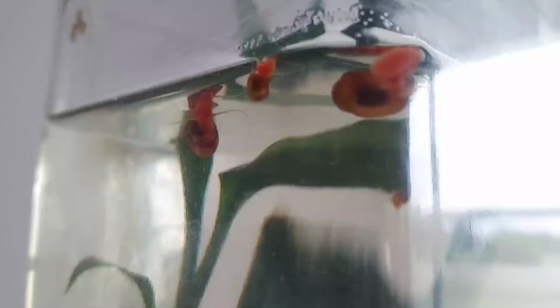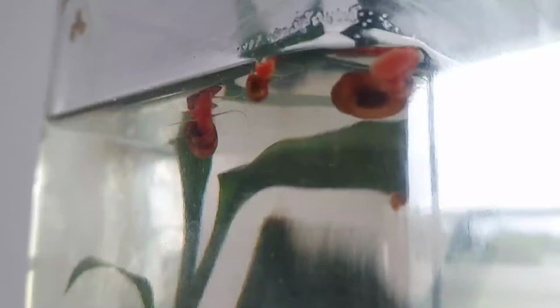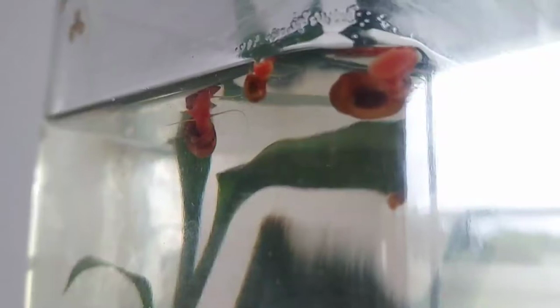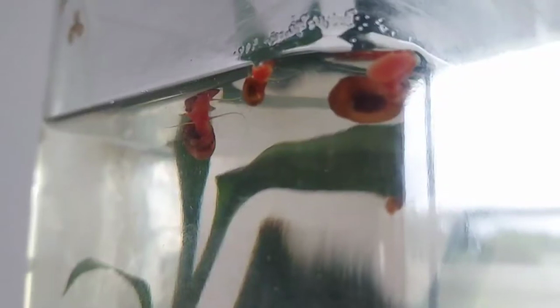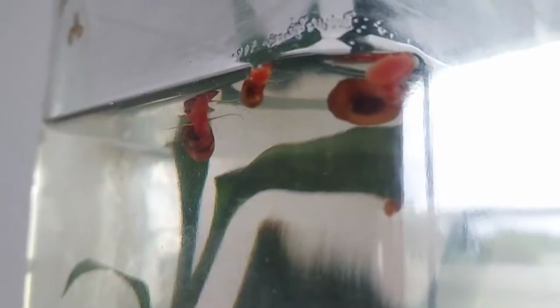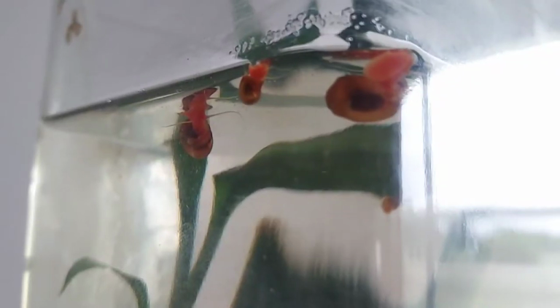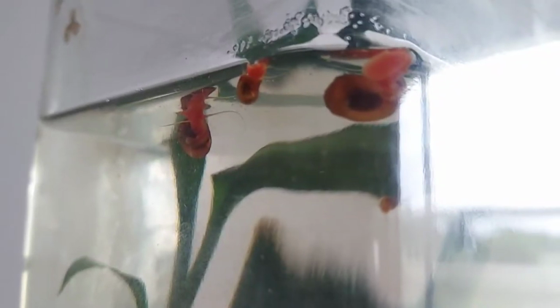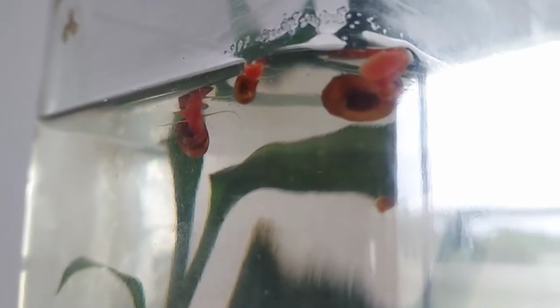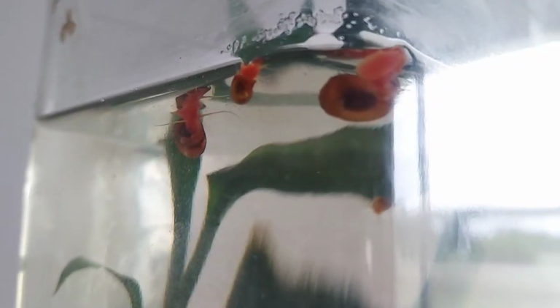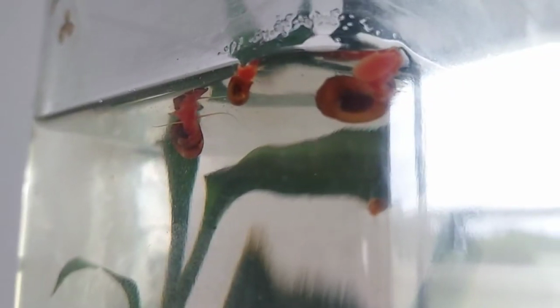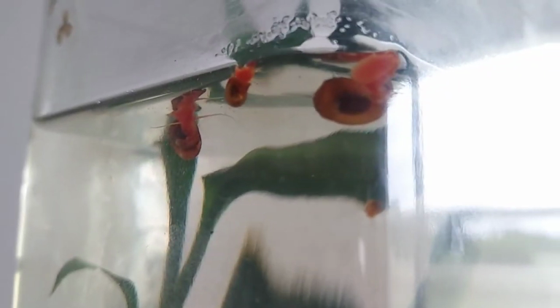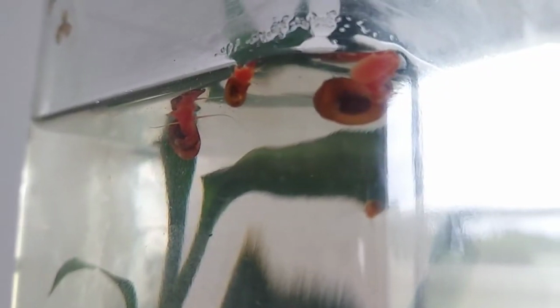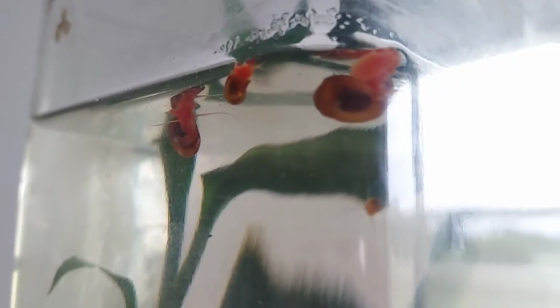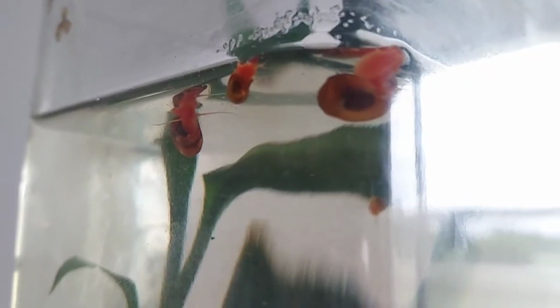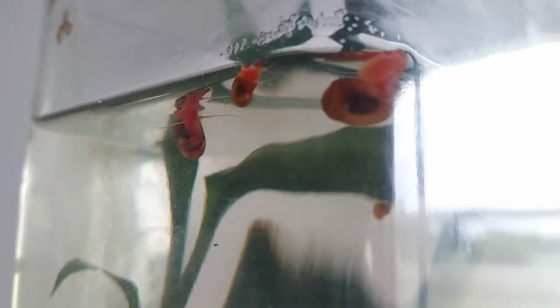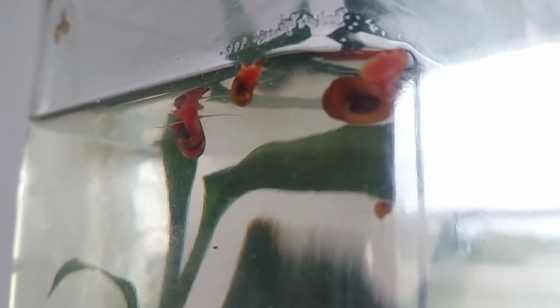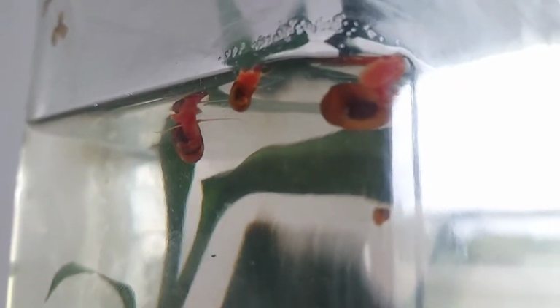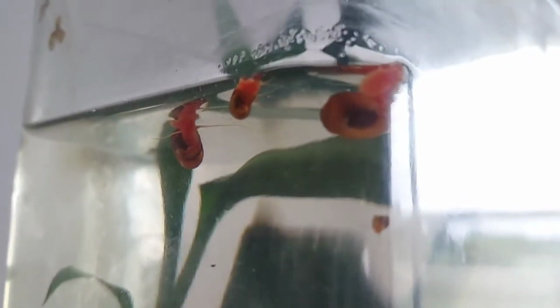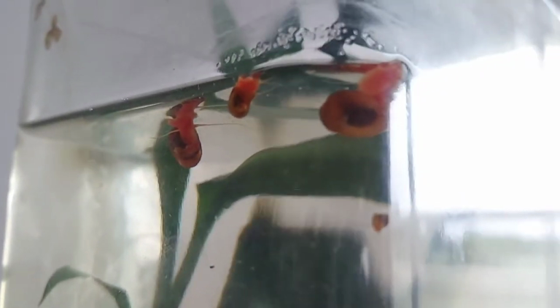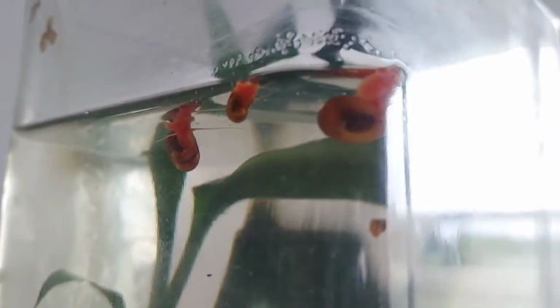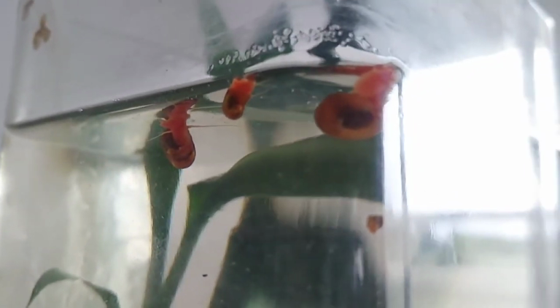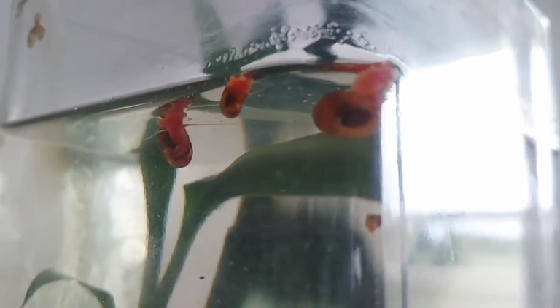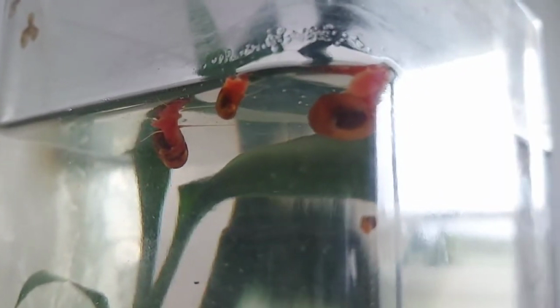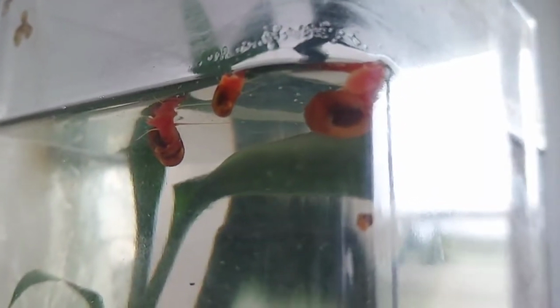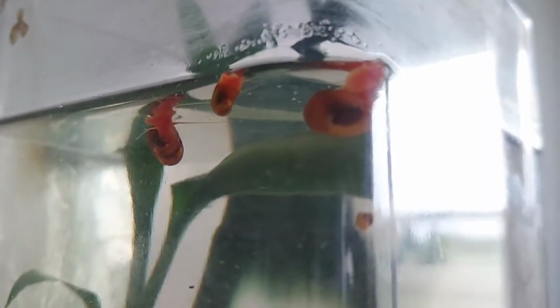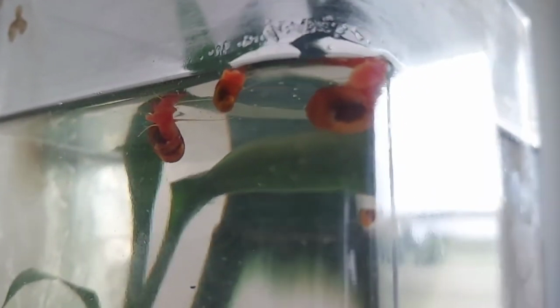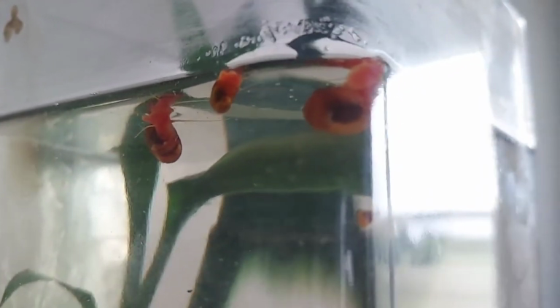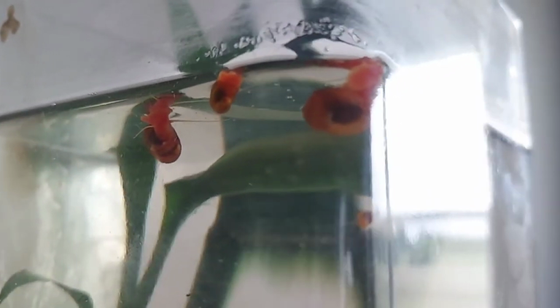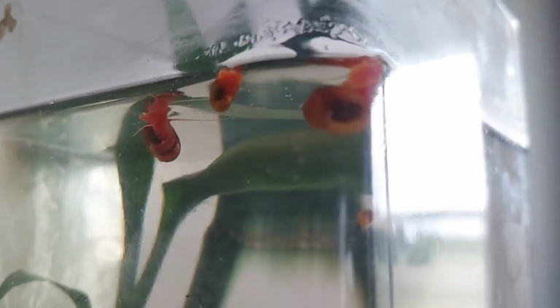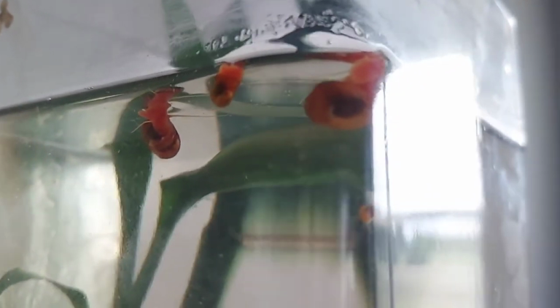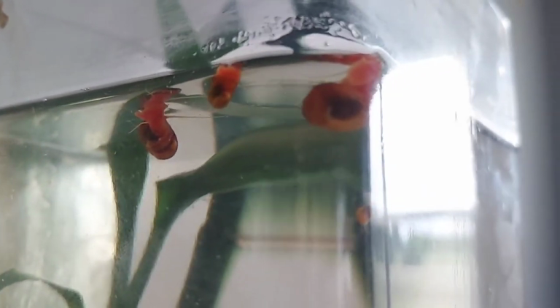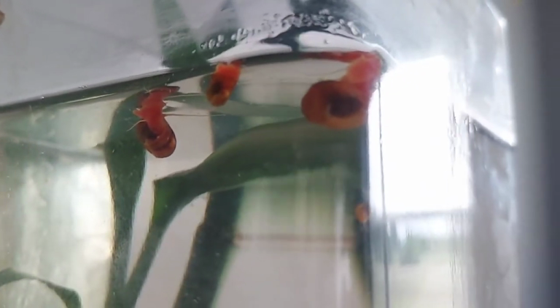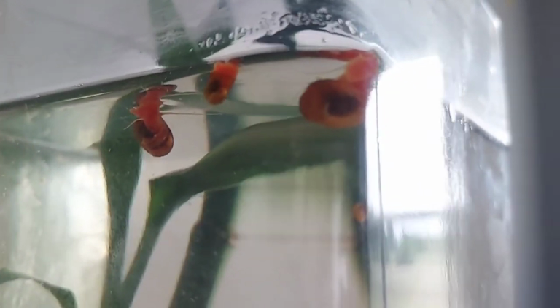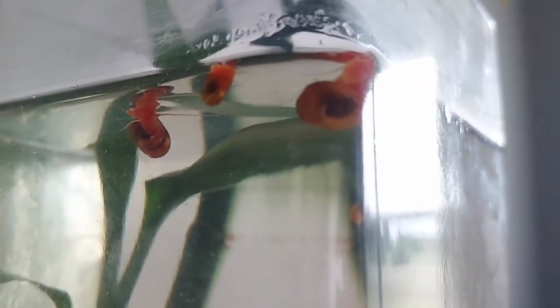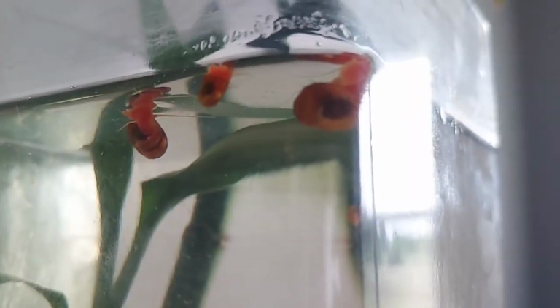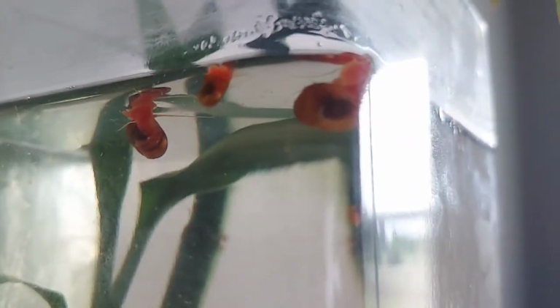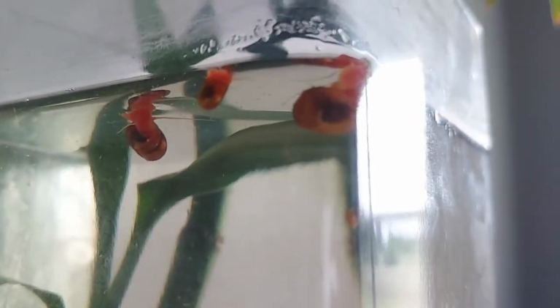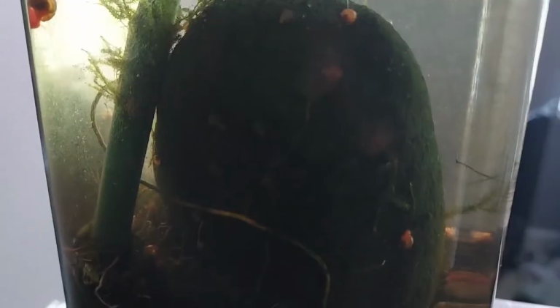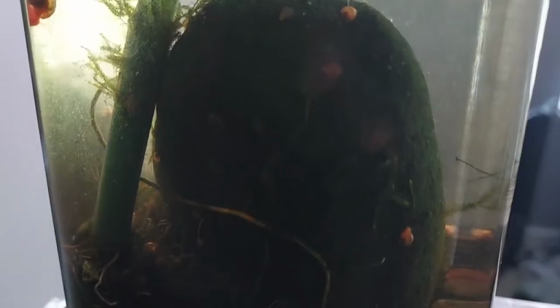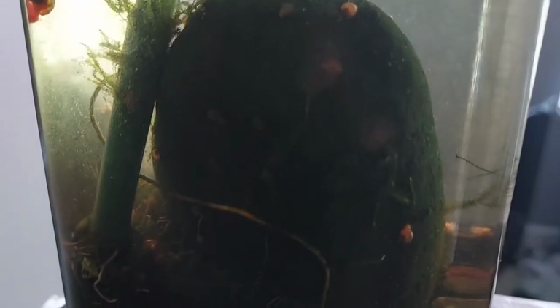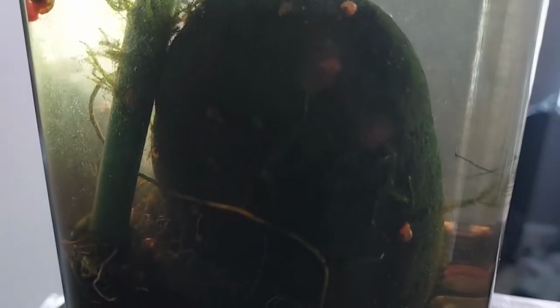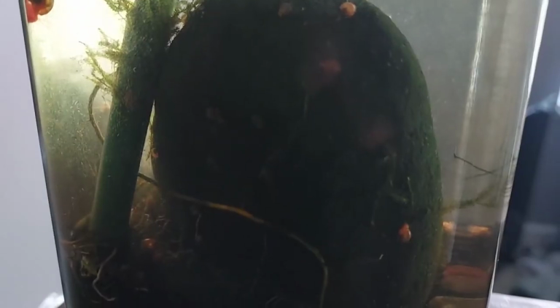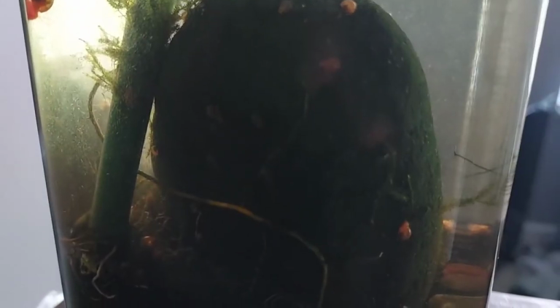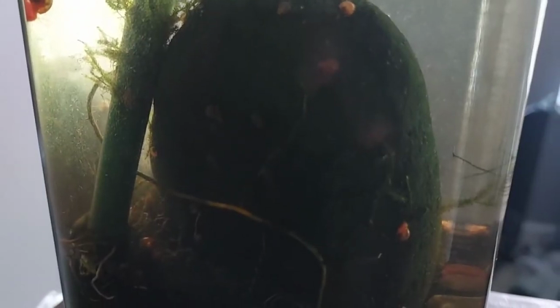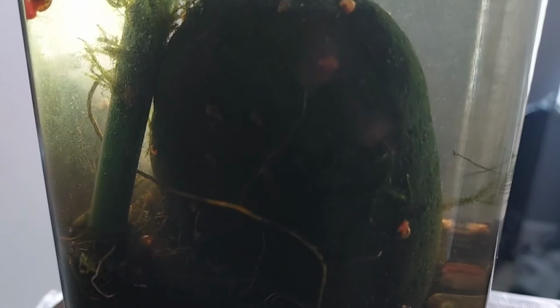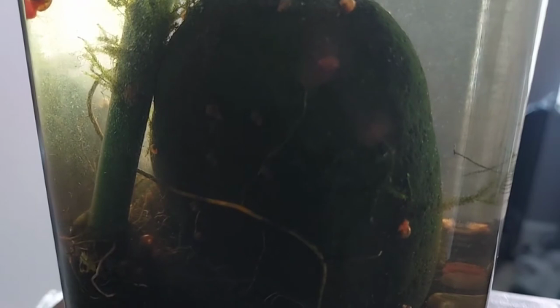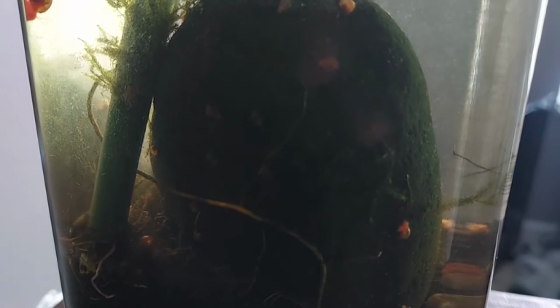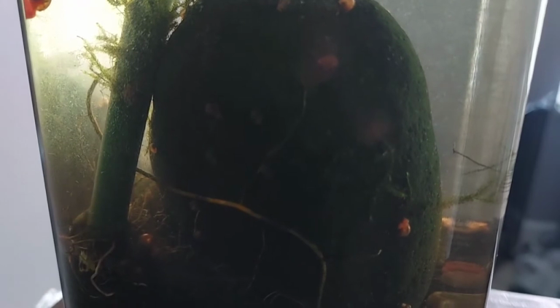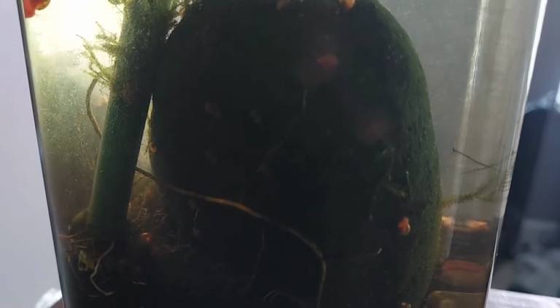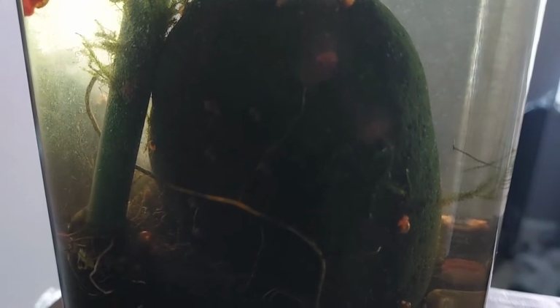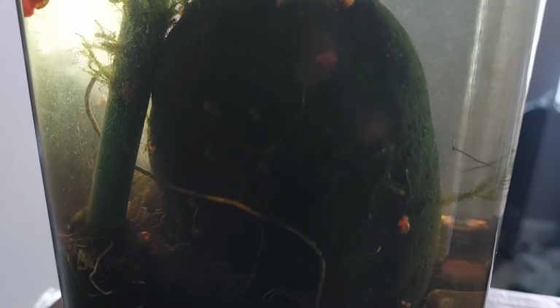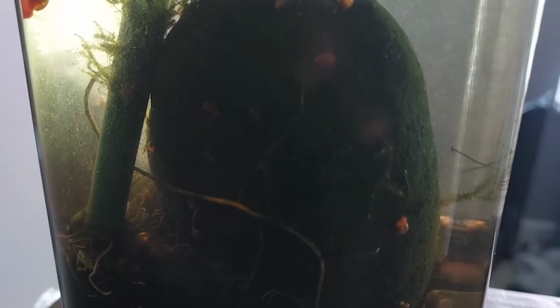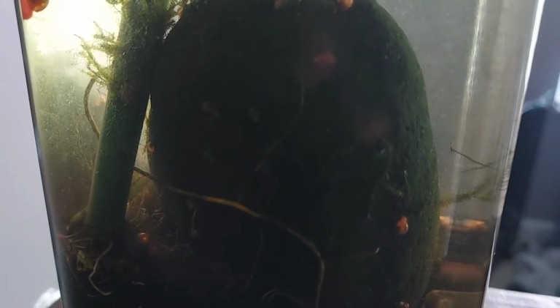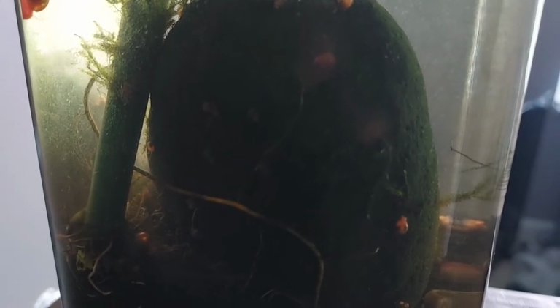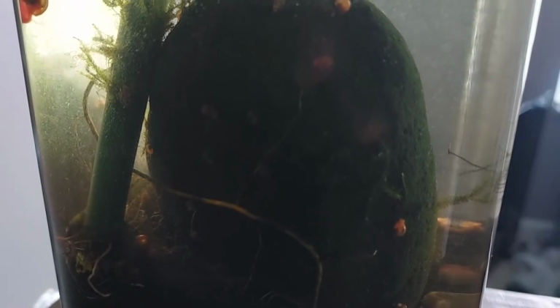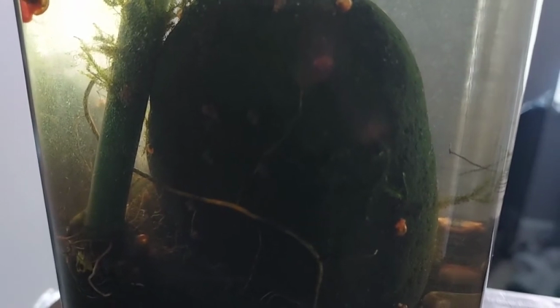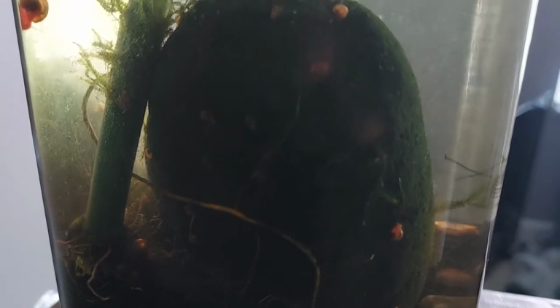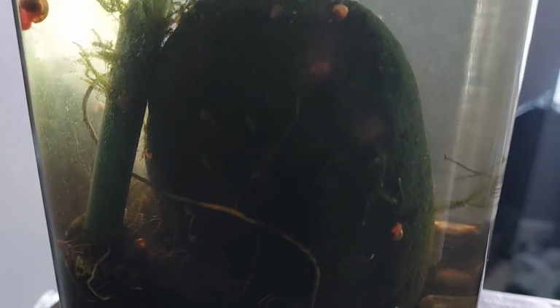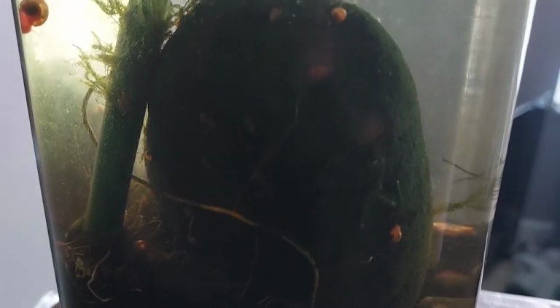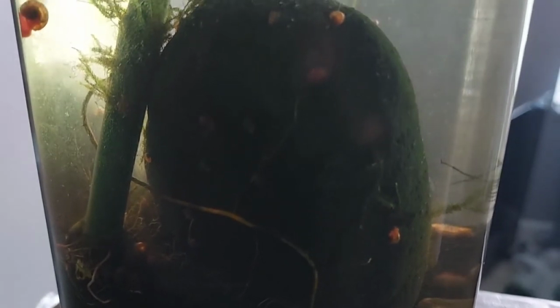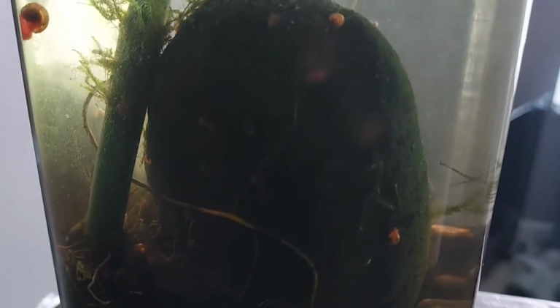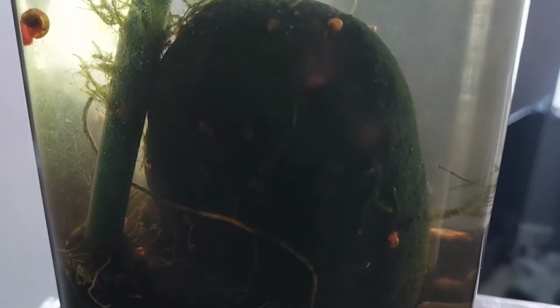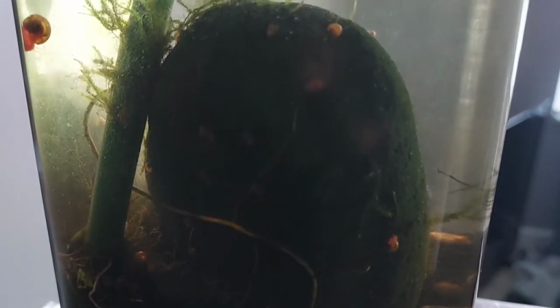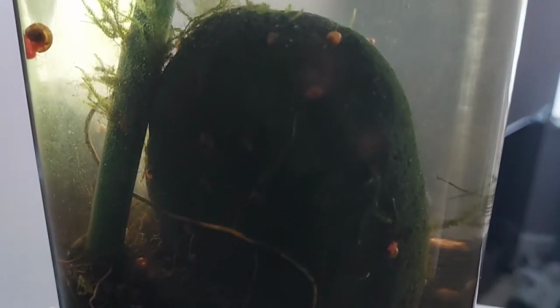They should have just called these 'they'll turn brown on you soon' snails. They once were pink, then they turned brown.